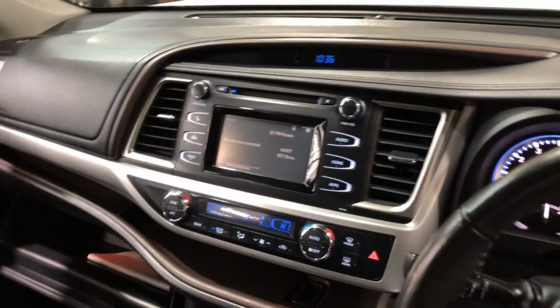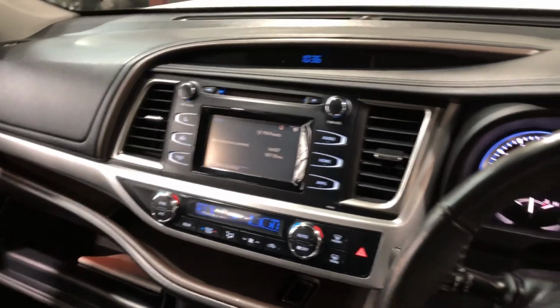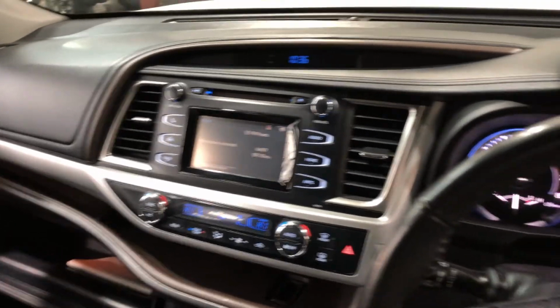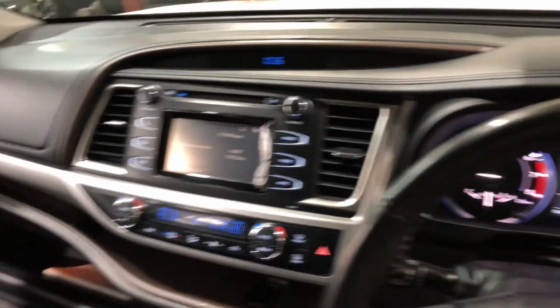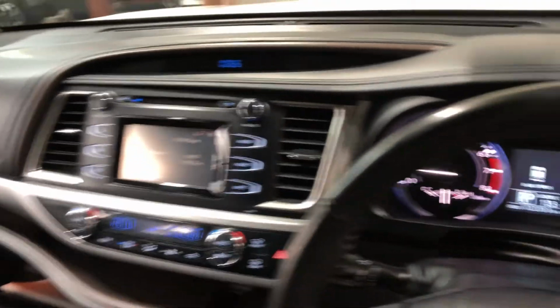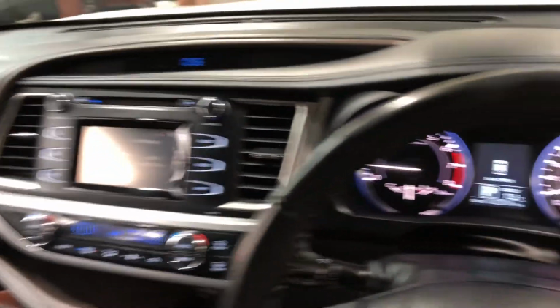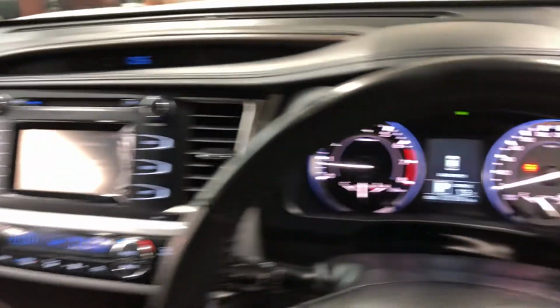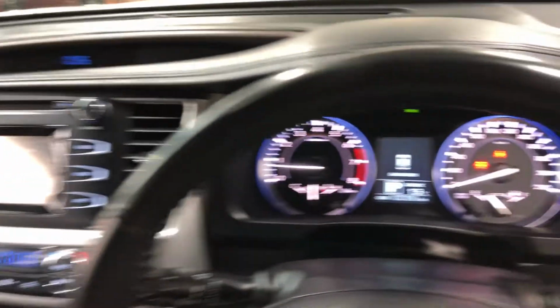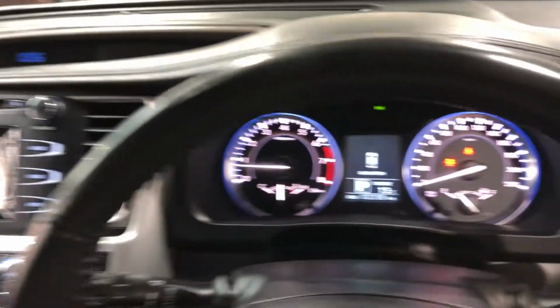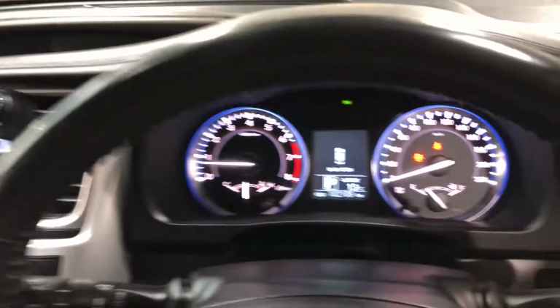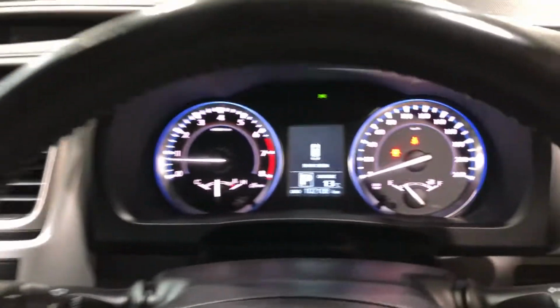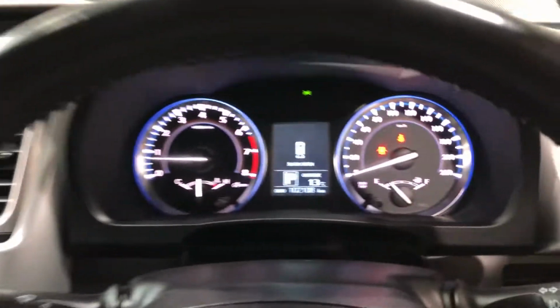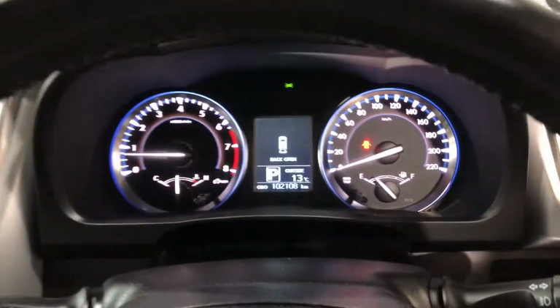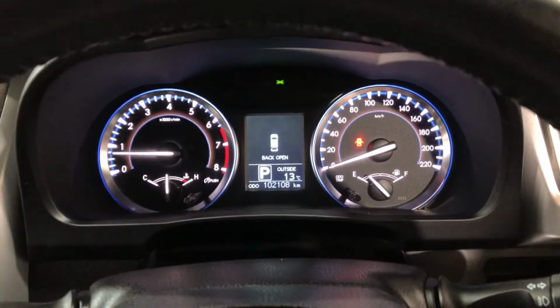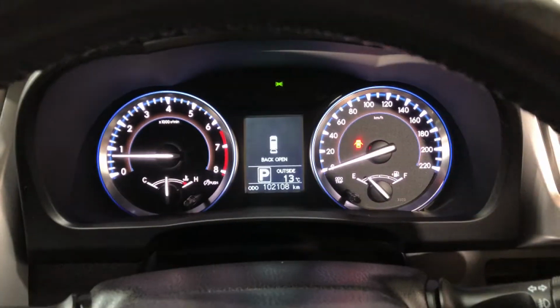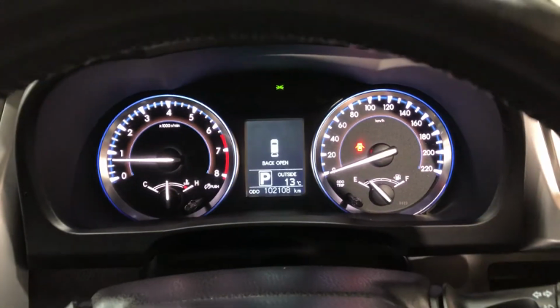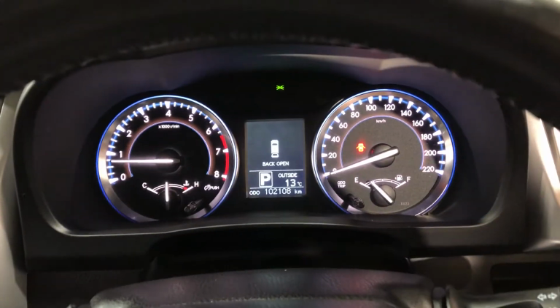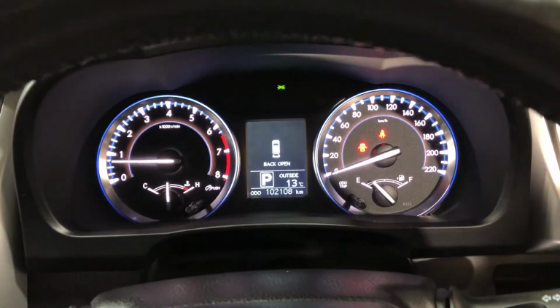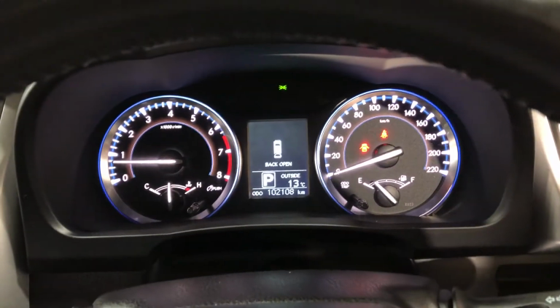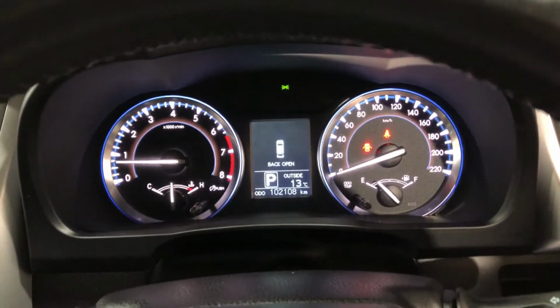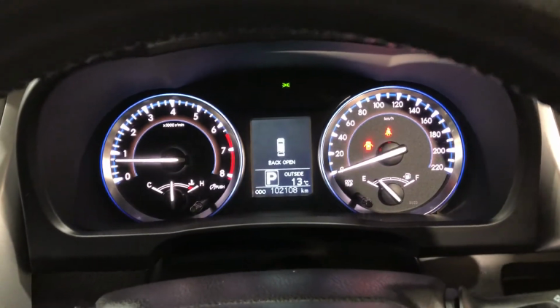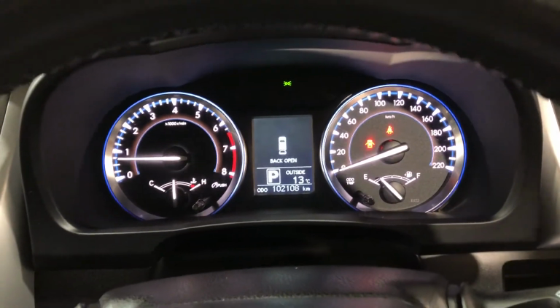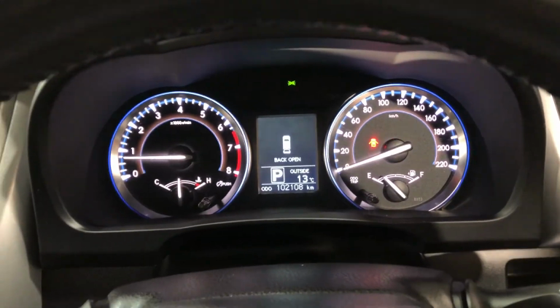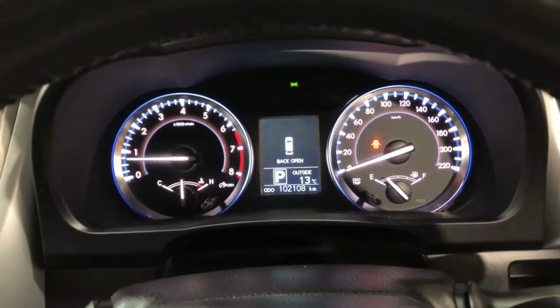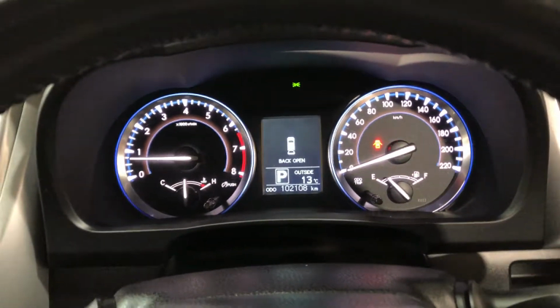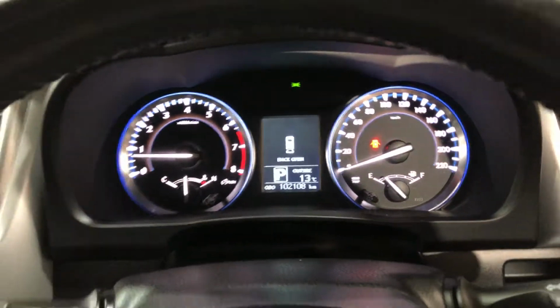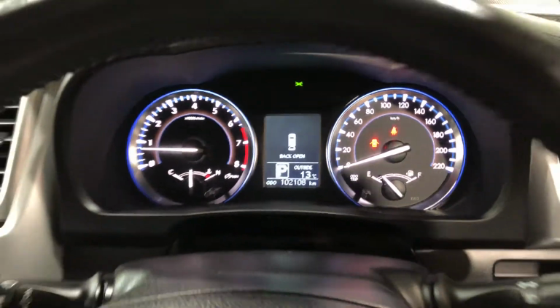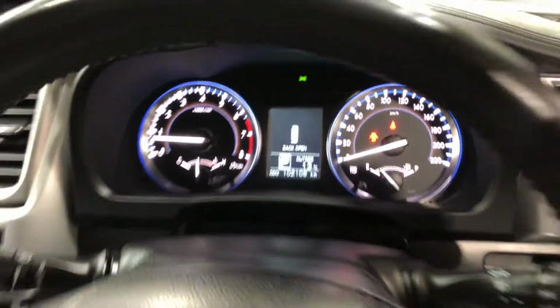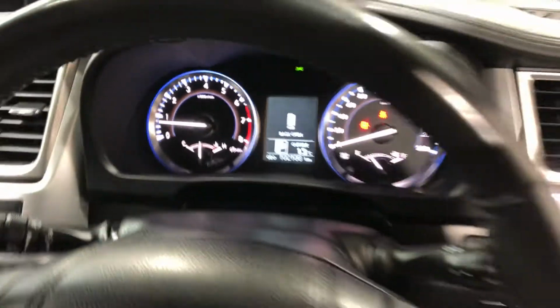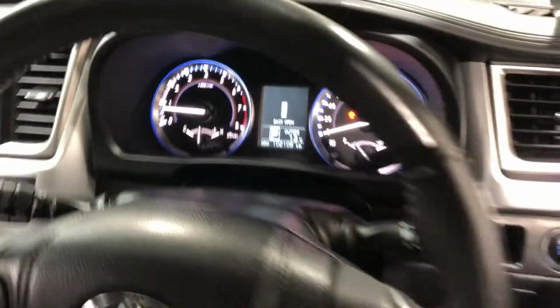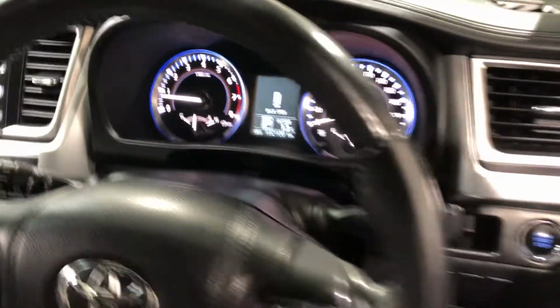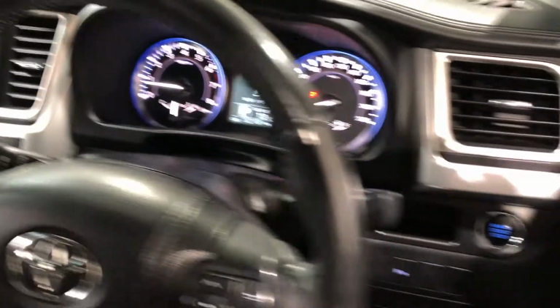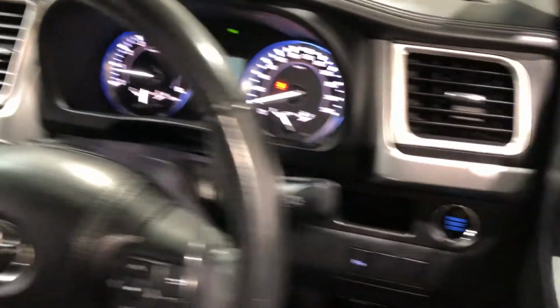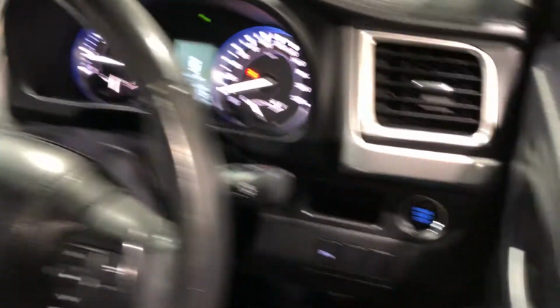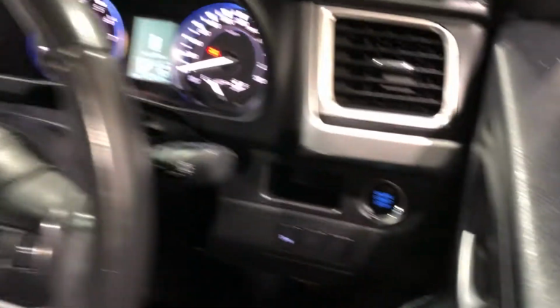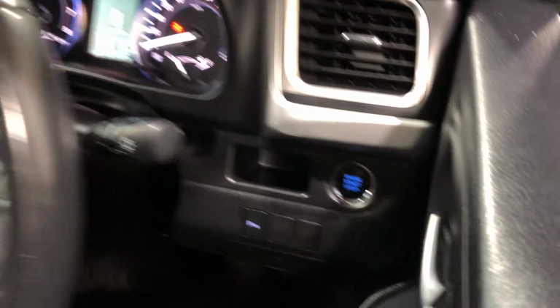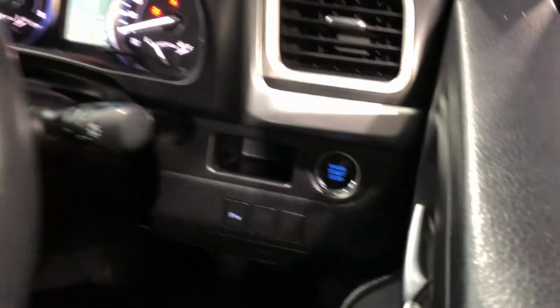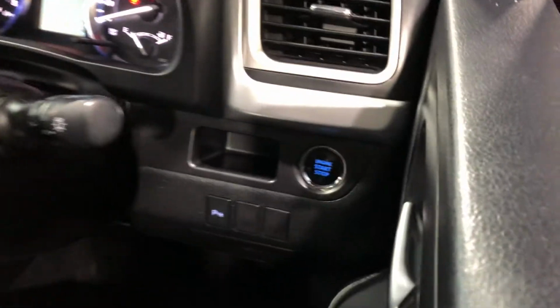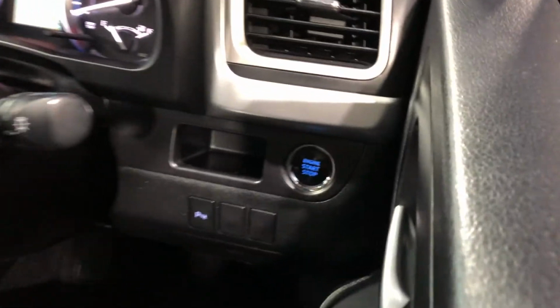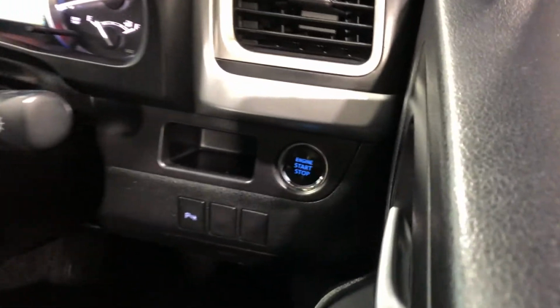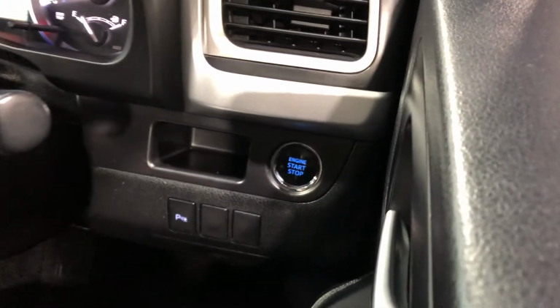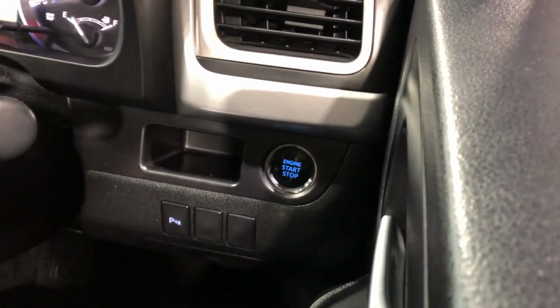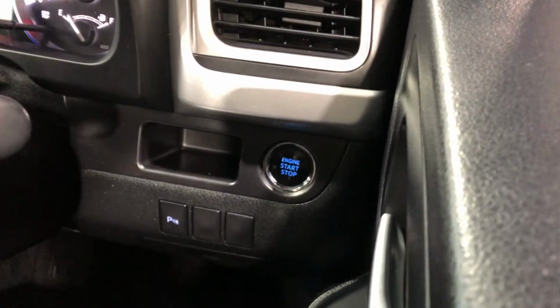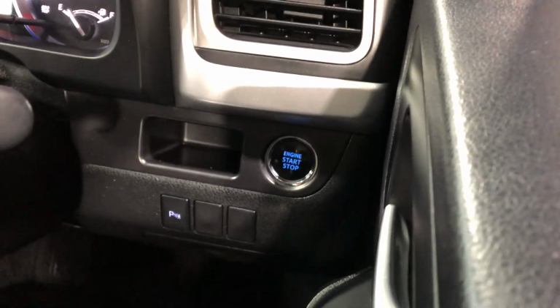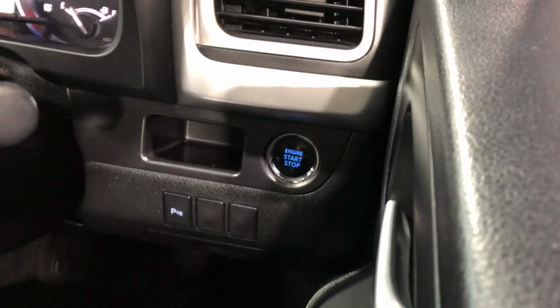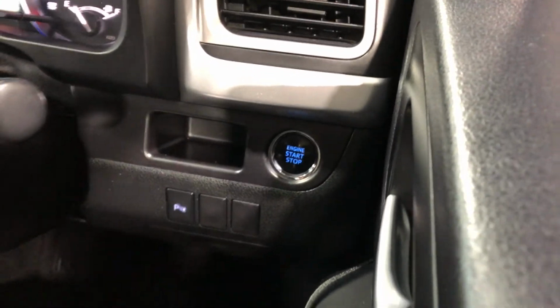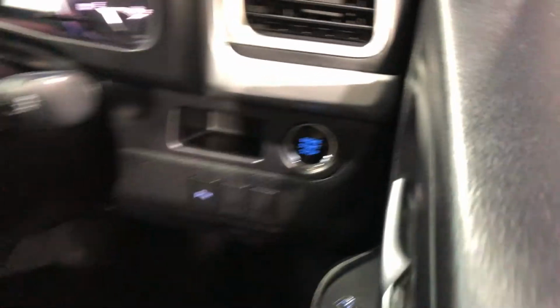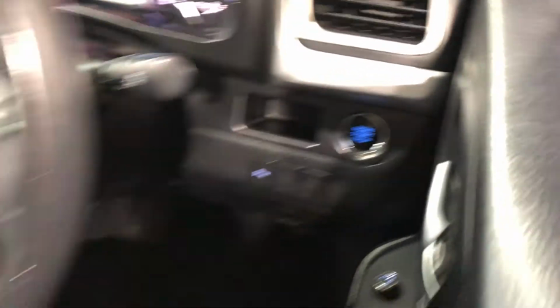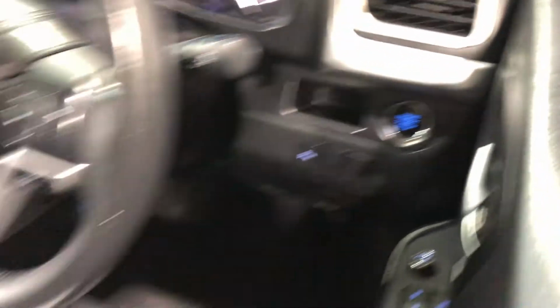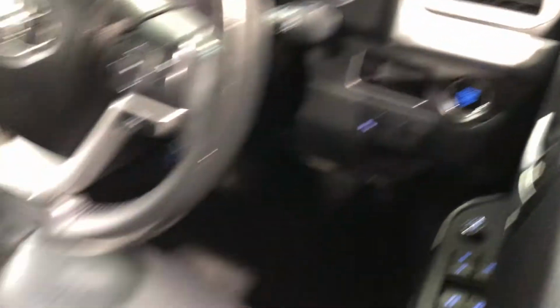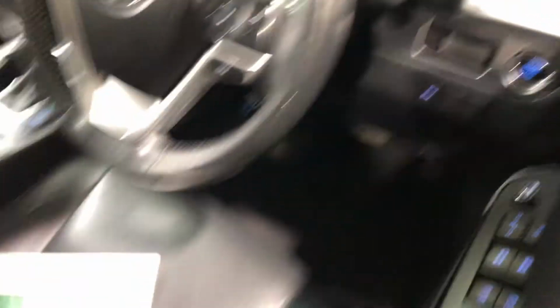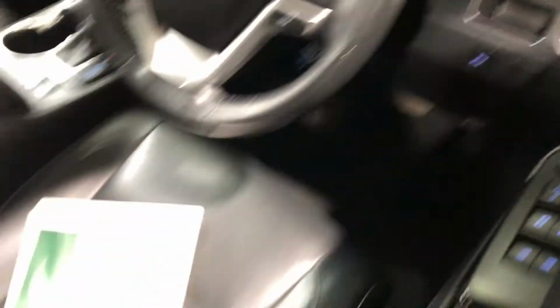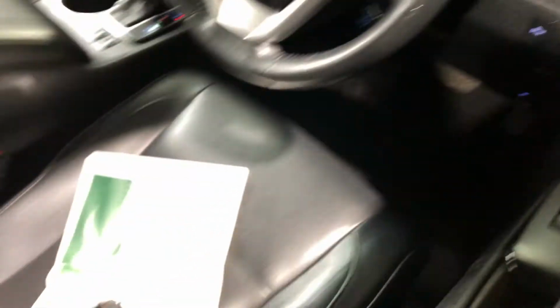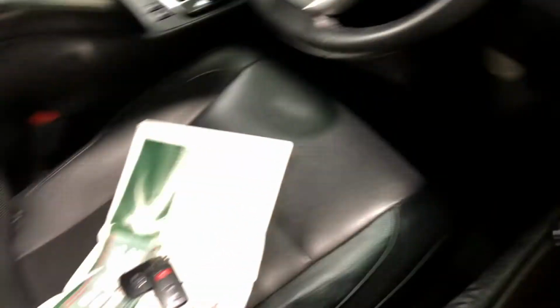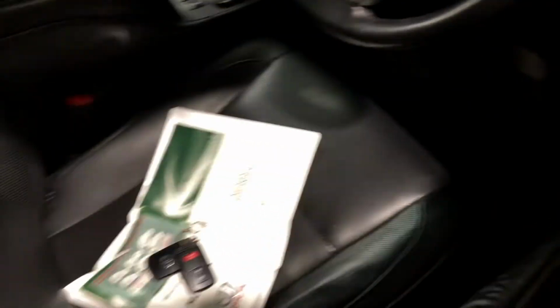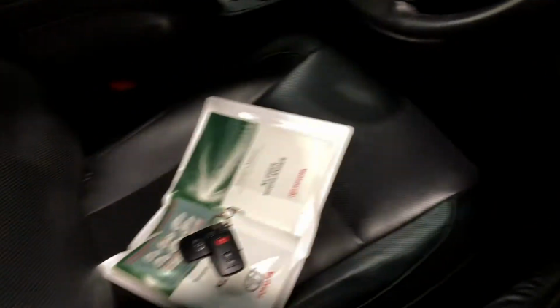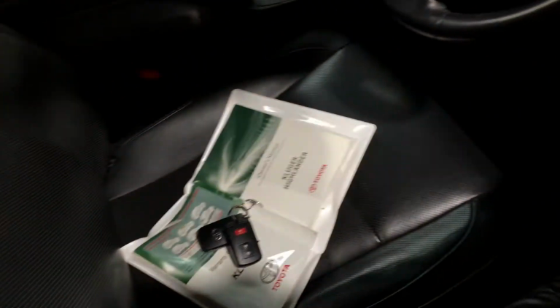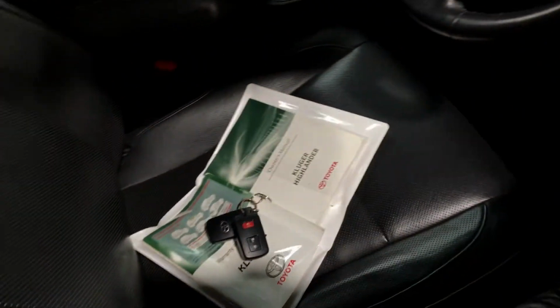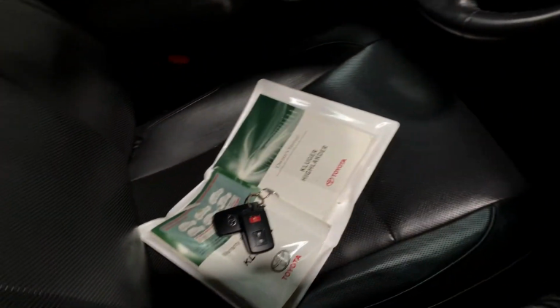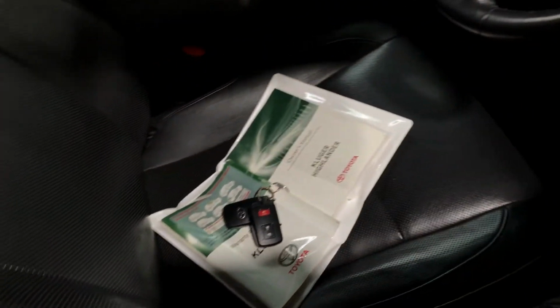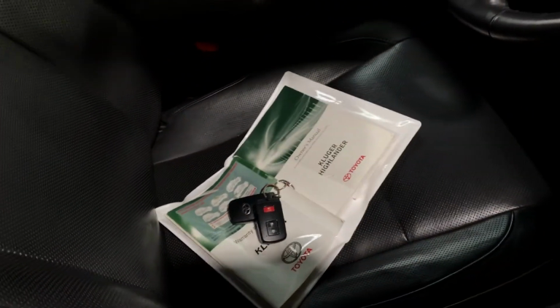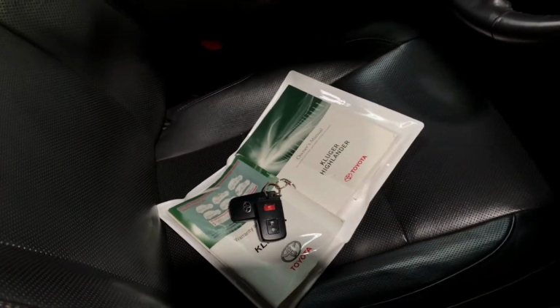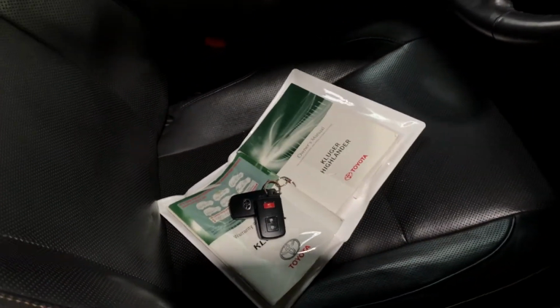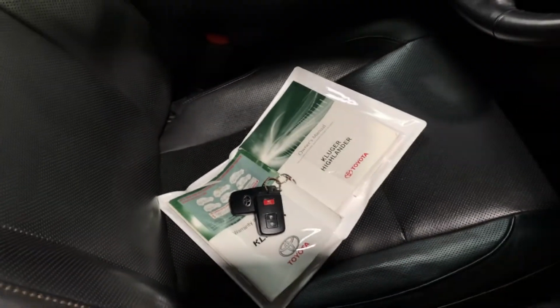This car has travelled 102,000 km on the clock. It is also a push button start. It comes with two sets of keys and a full set of books.